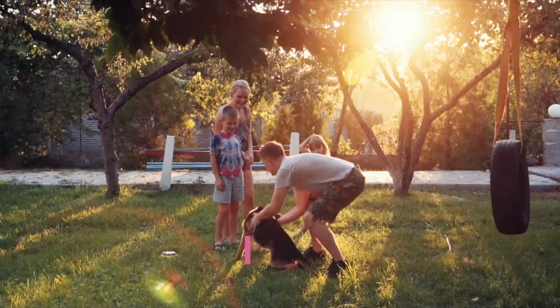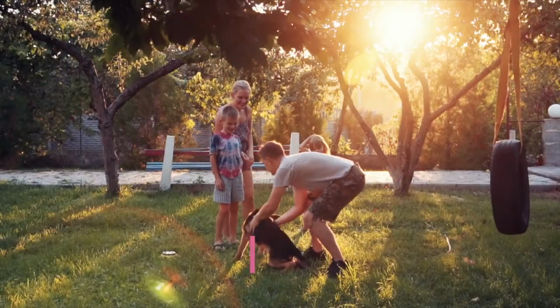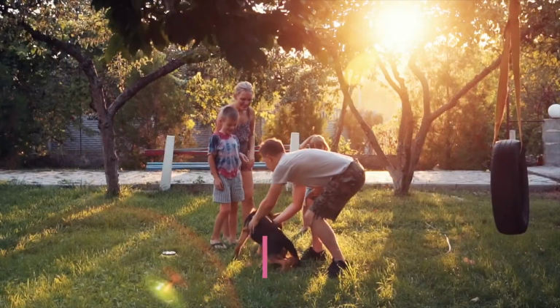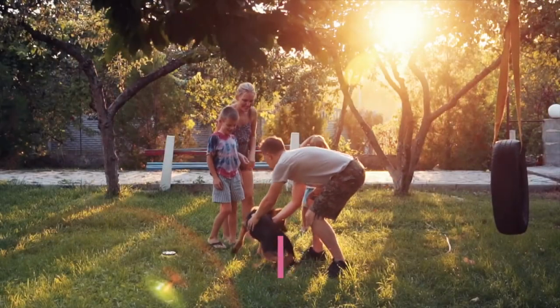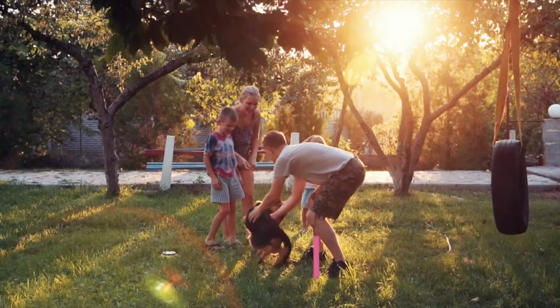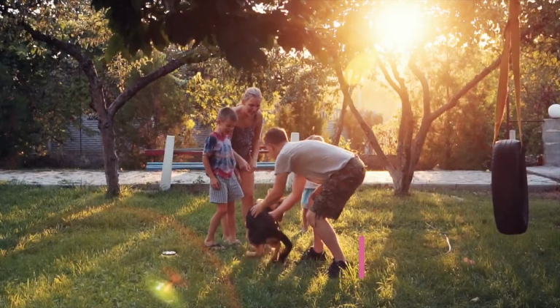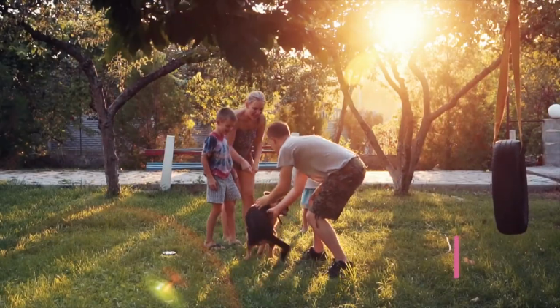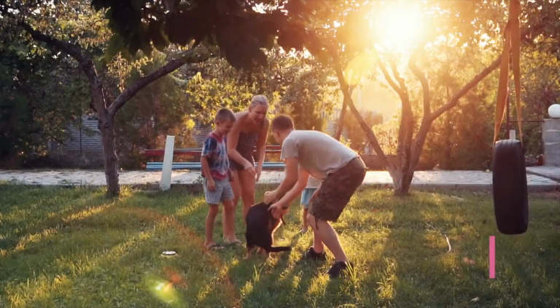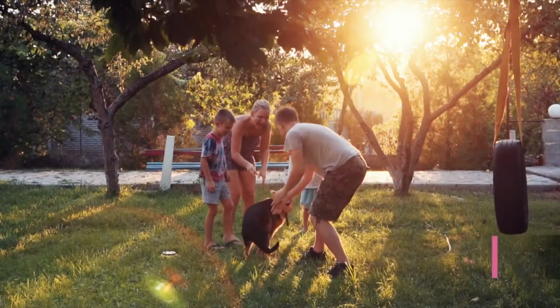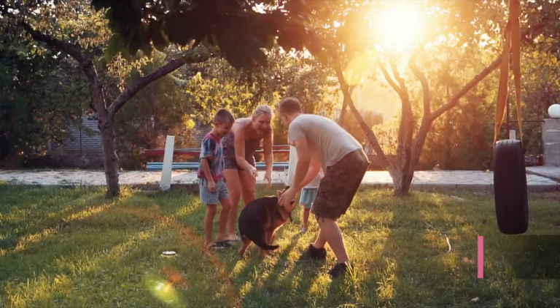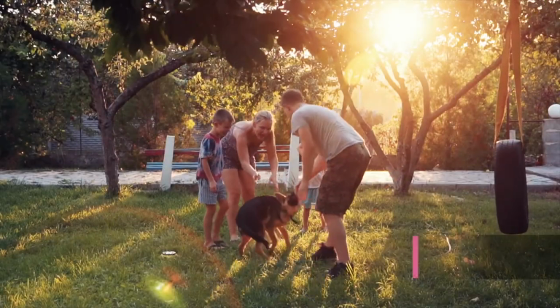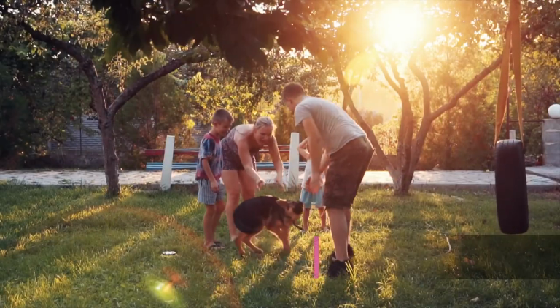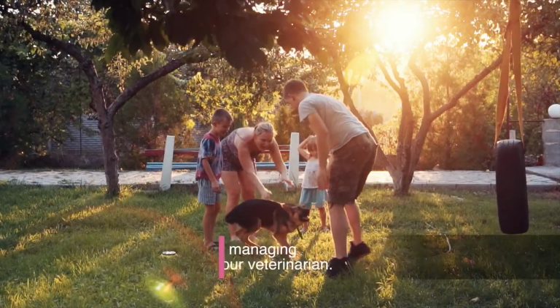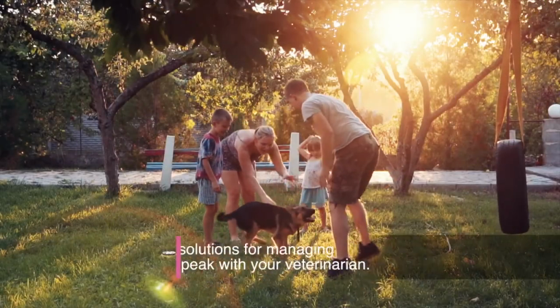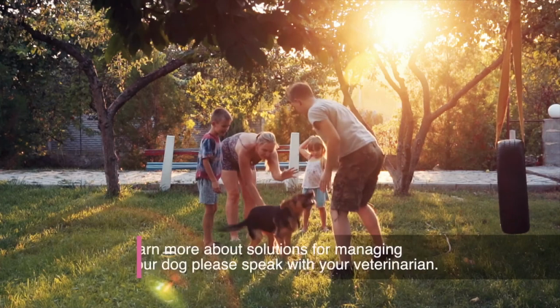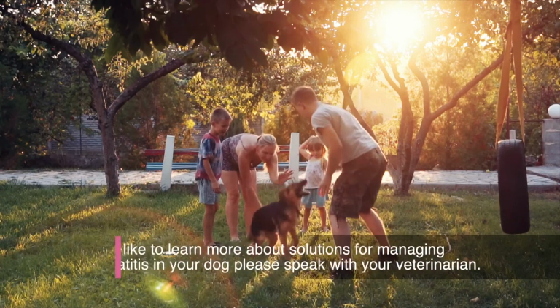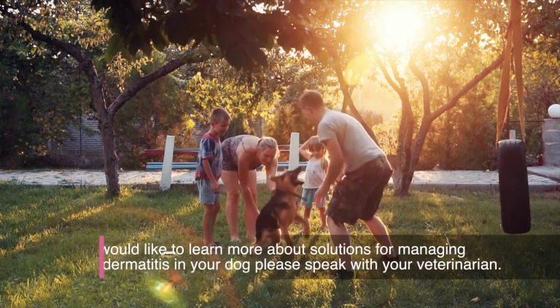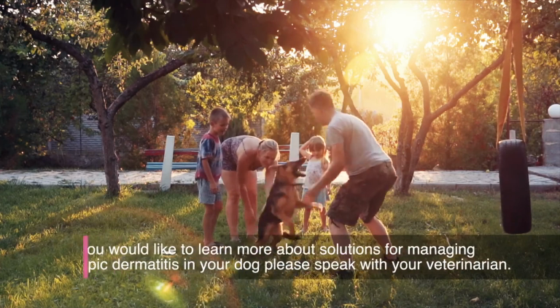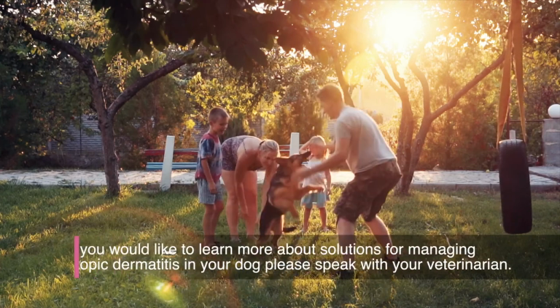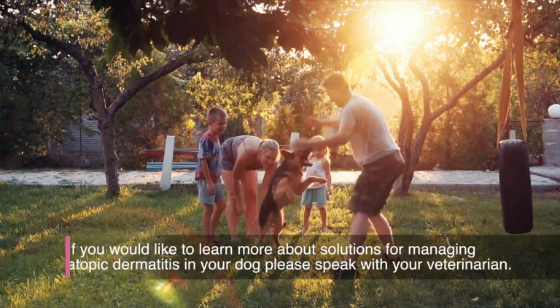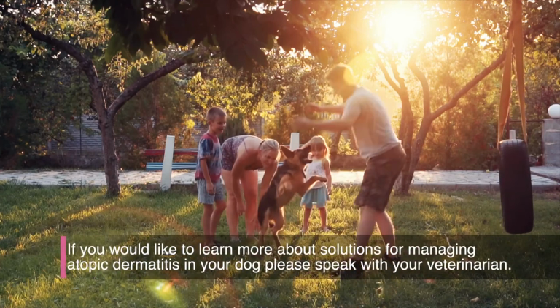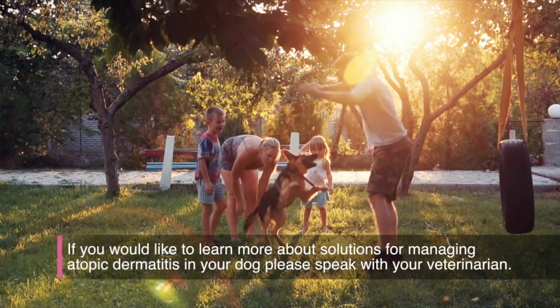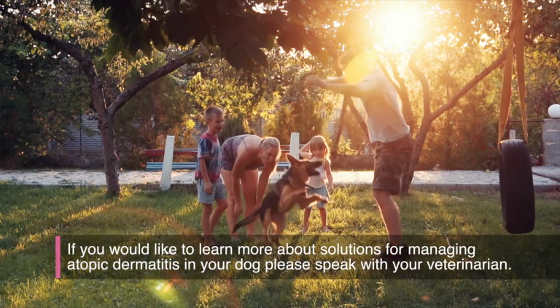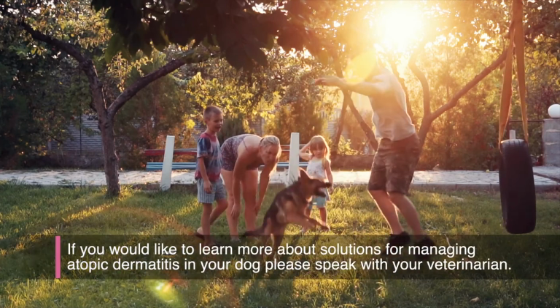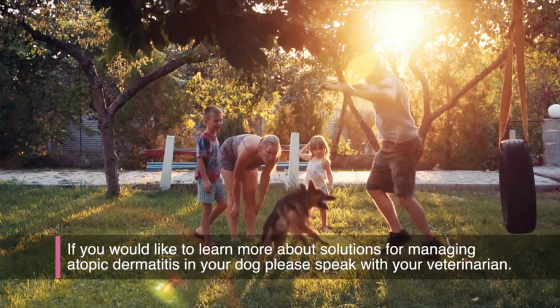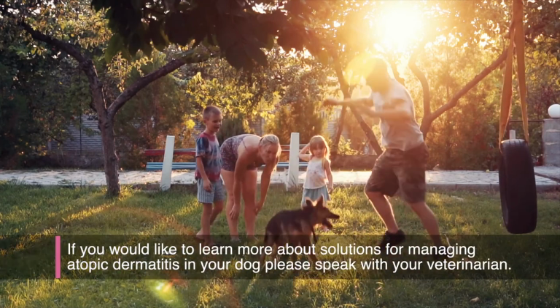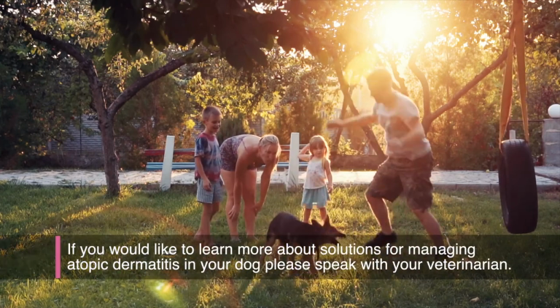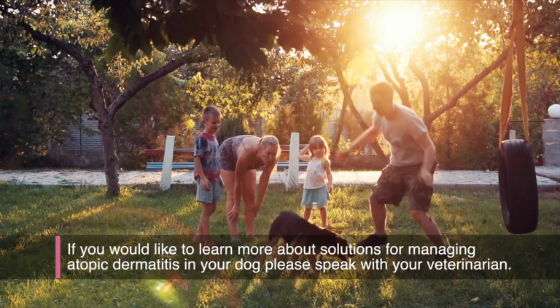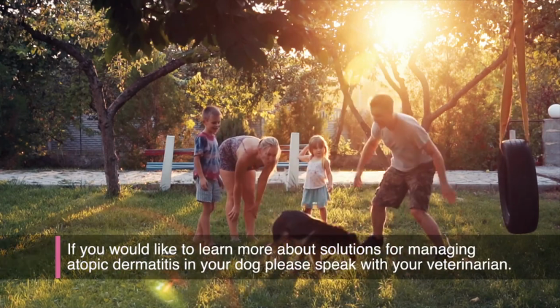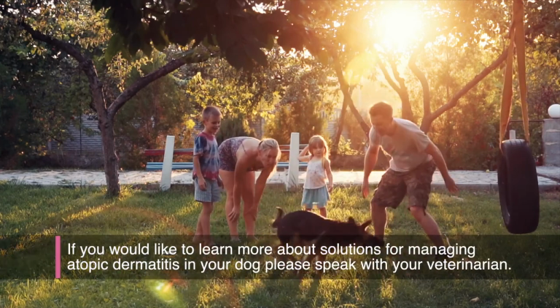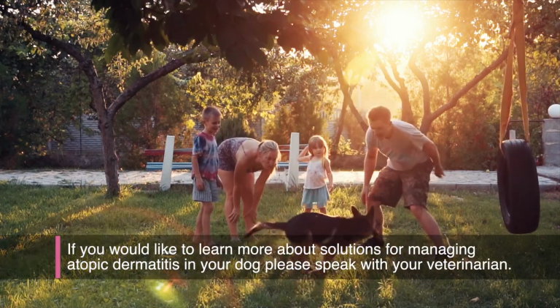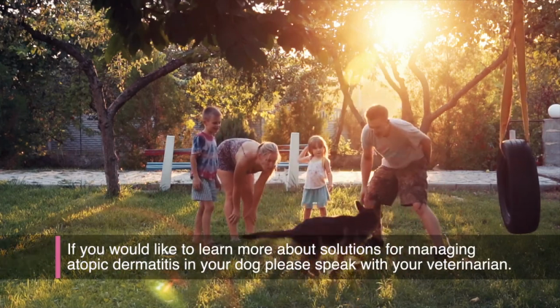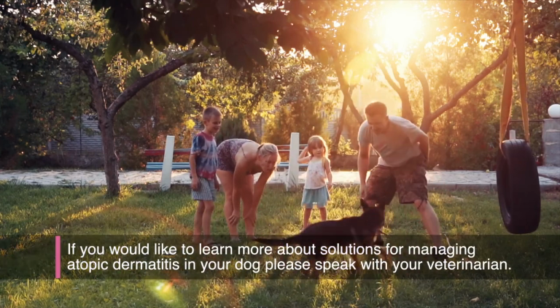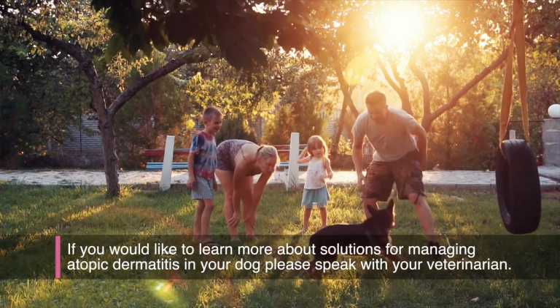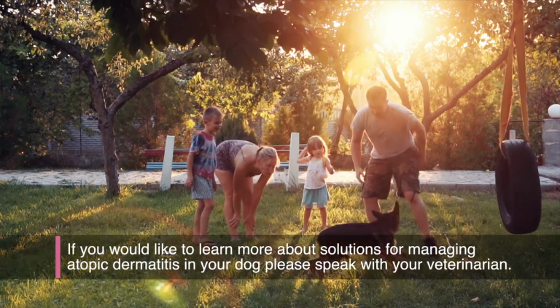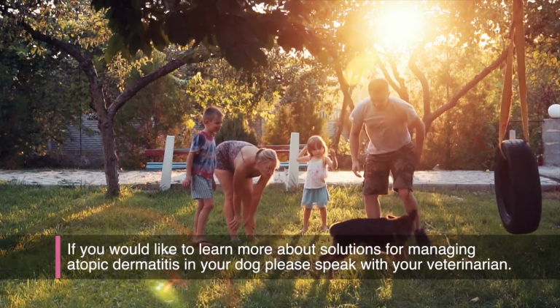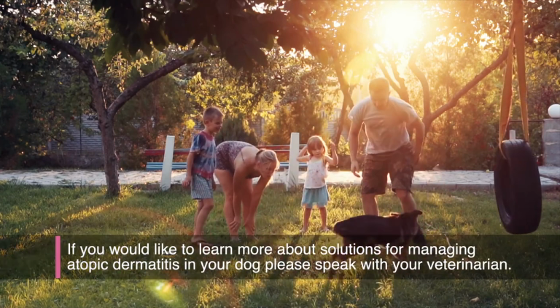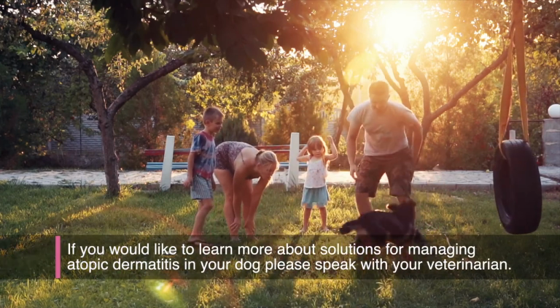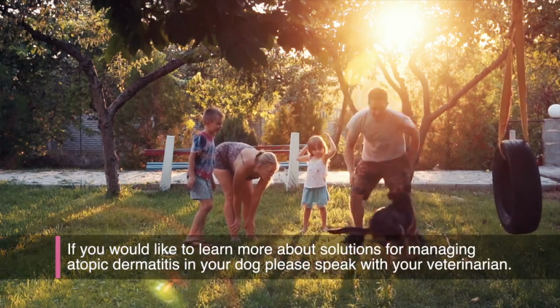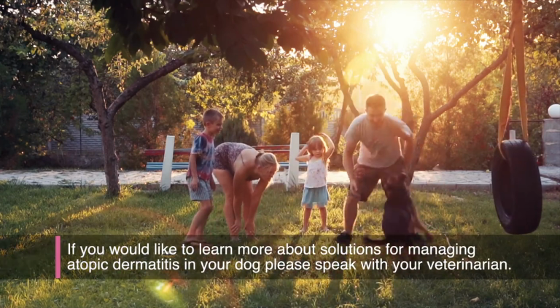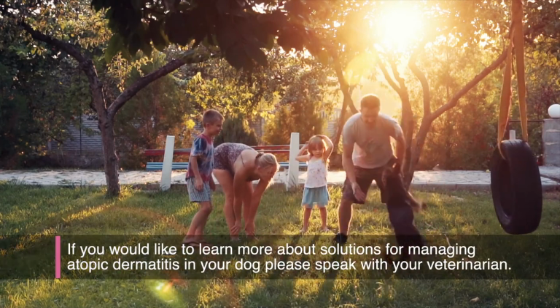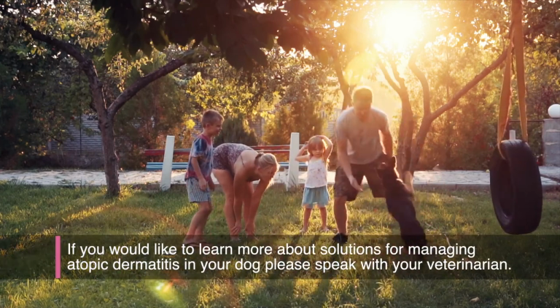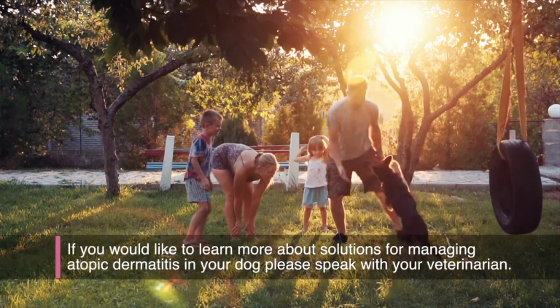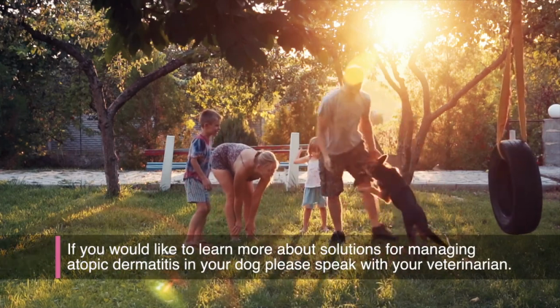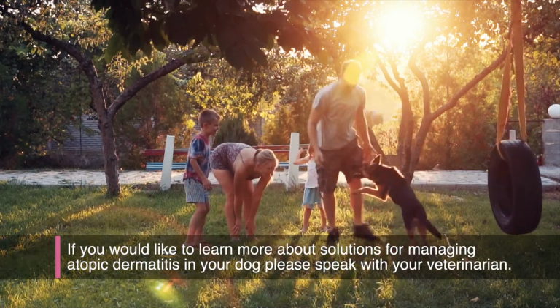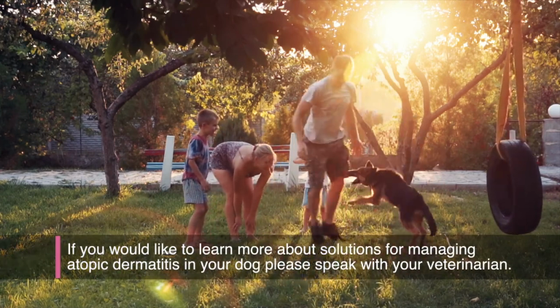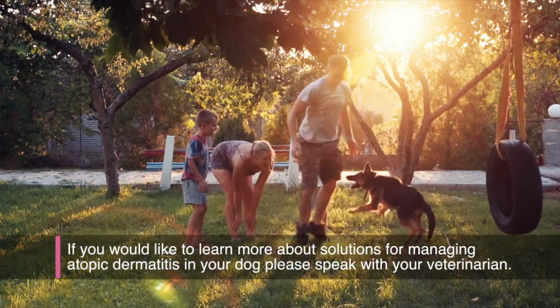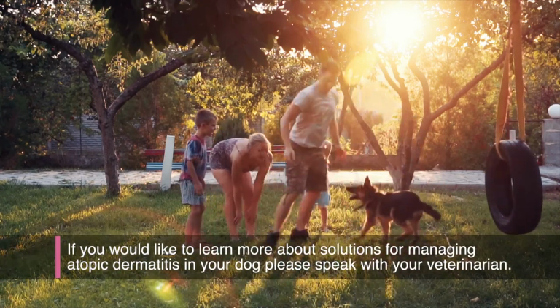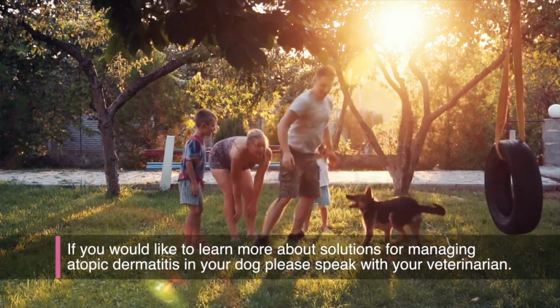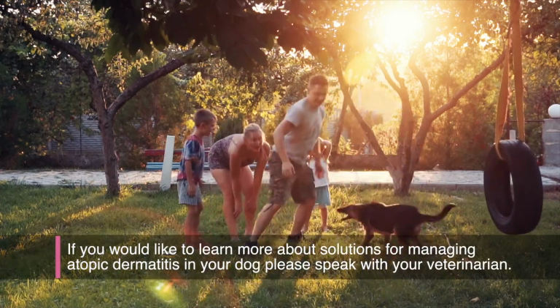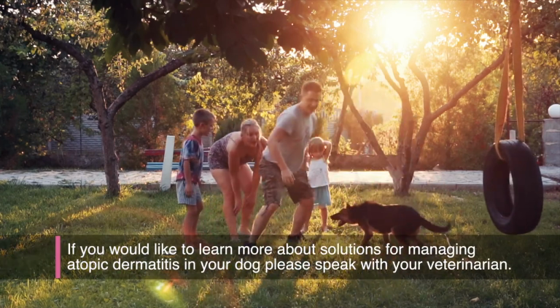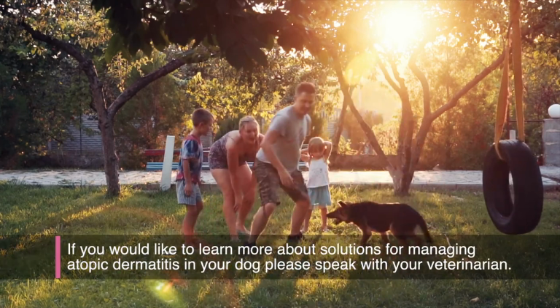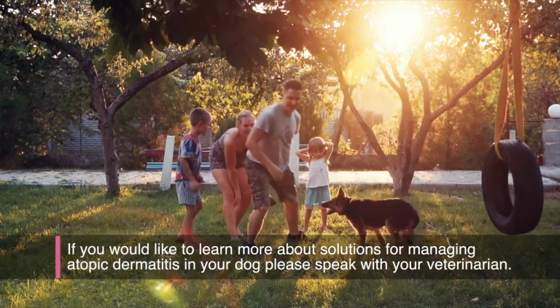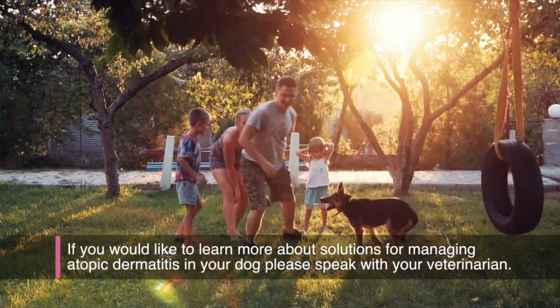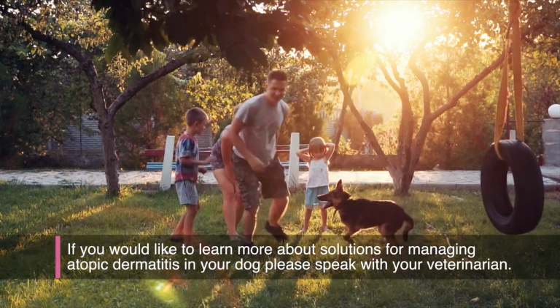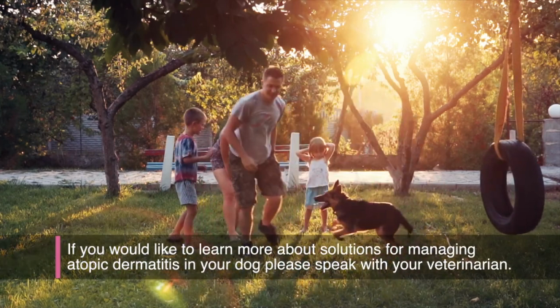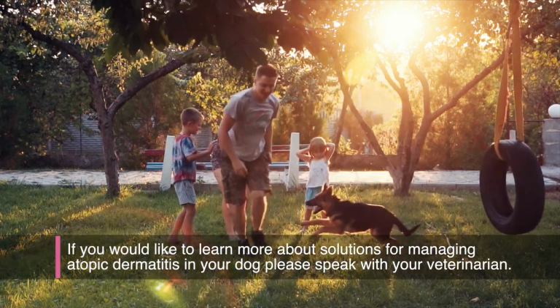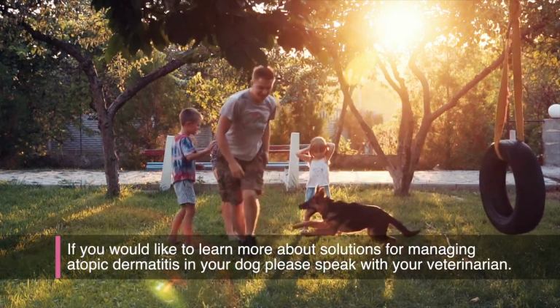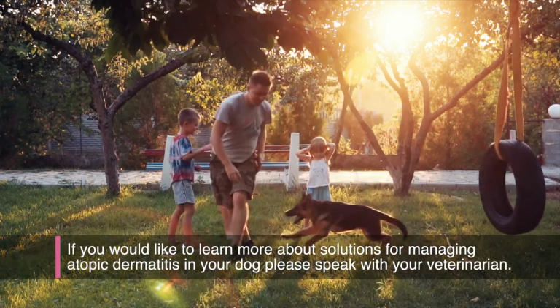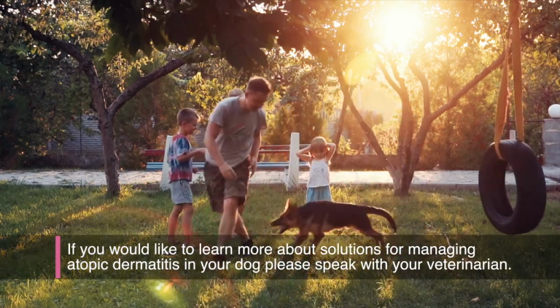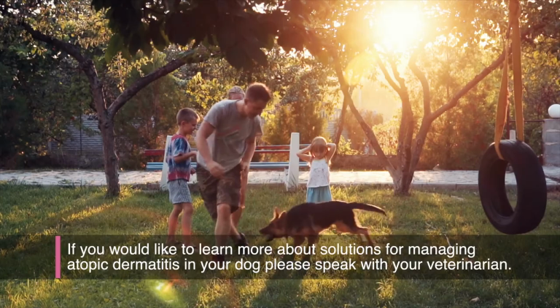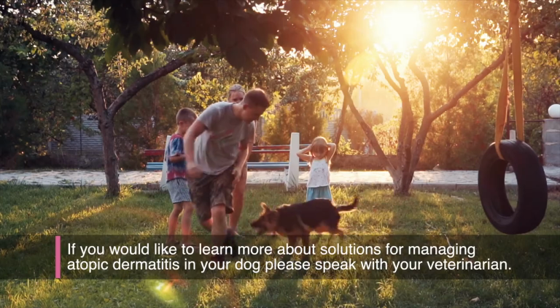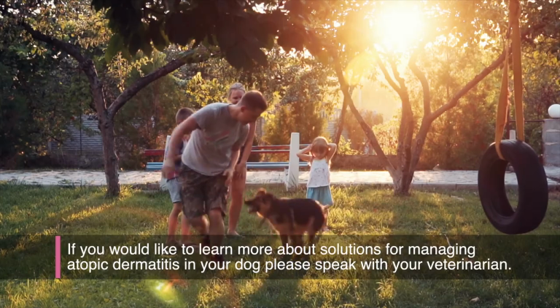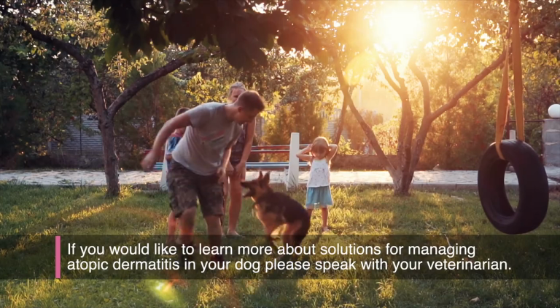If you would like to learn more about solutions for managing atopic dermatitis in your dog, please speak with your veterinarian.